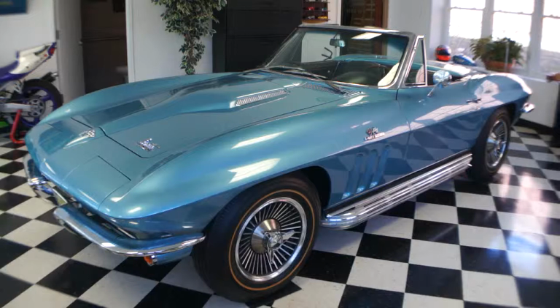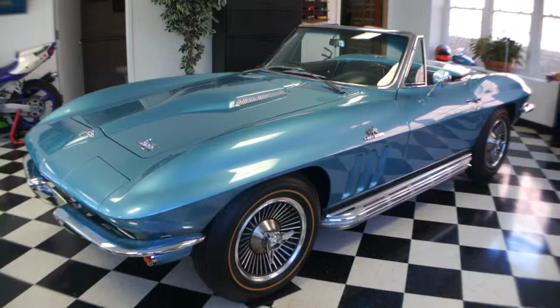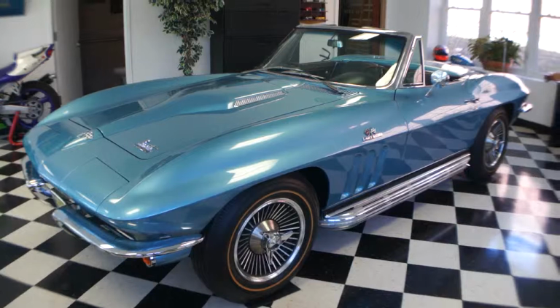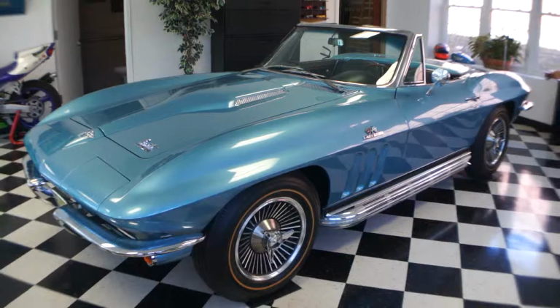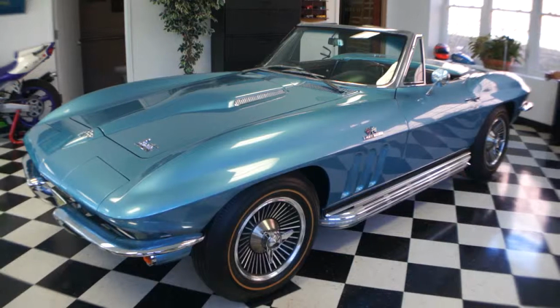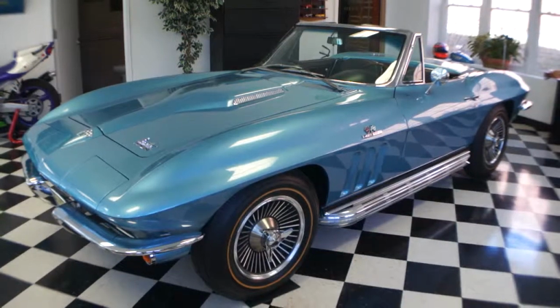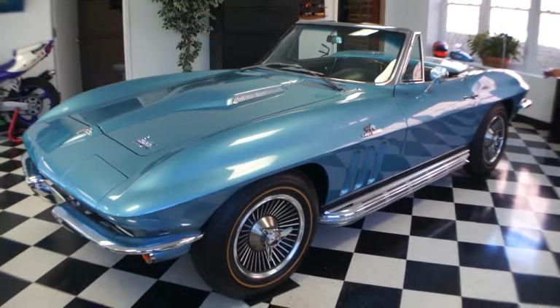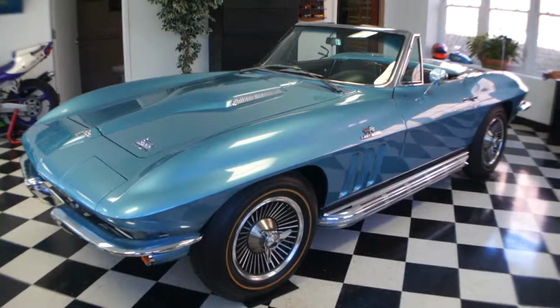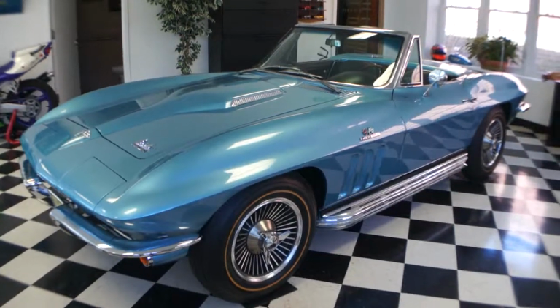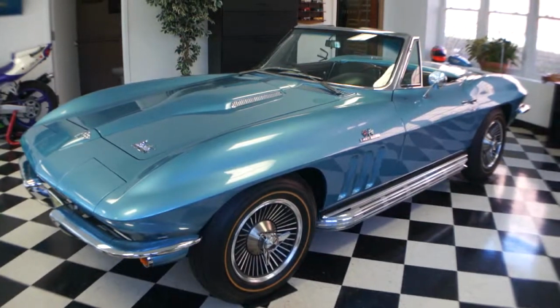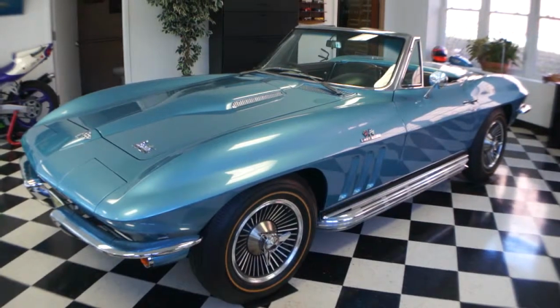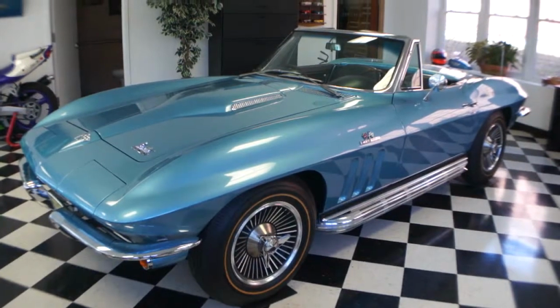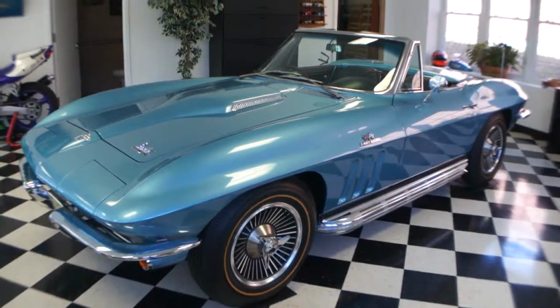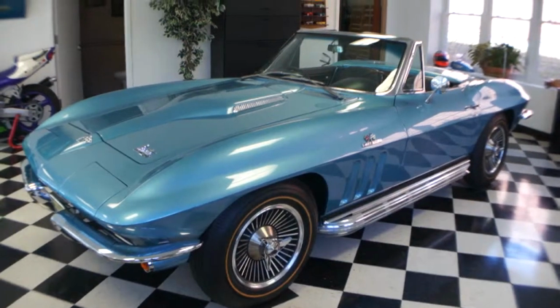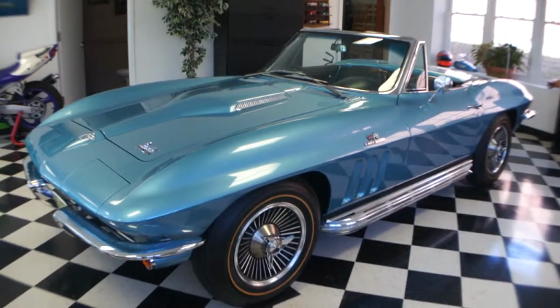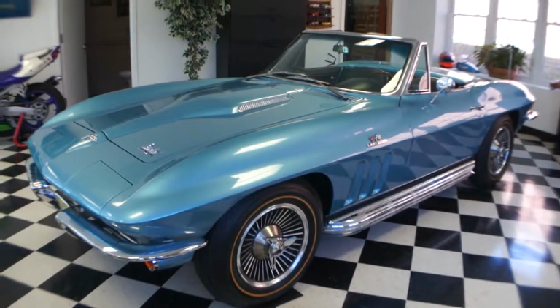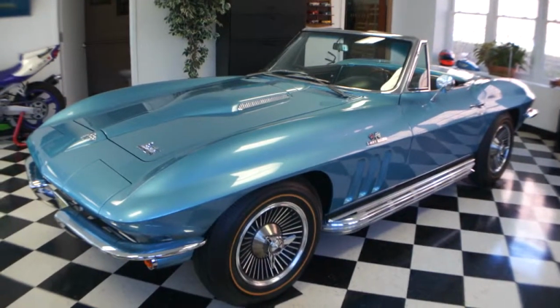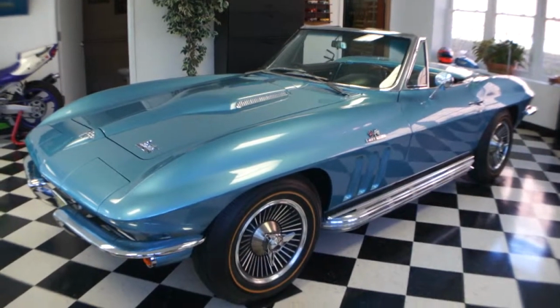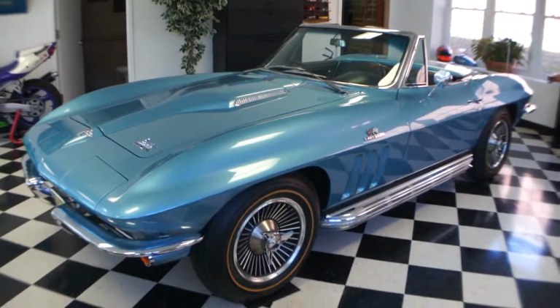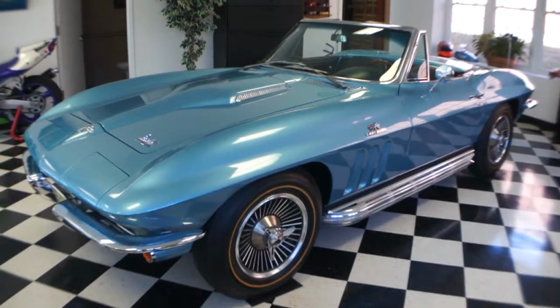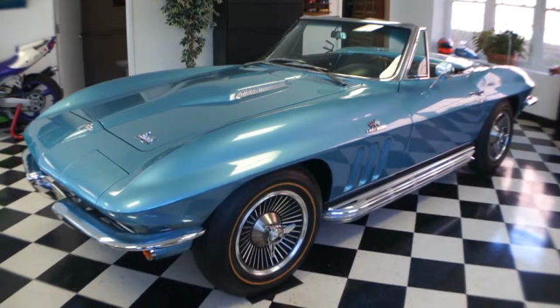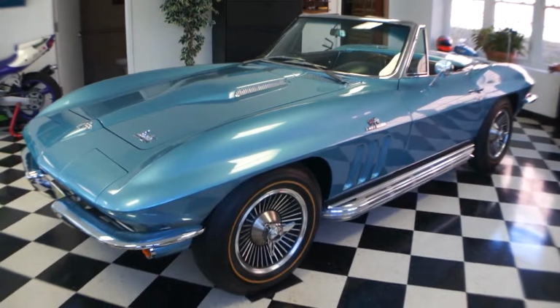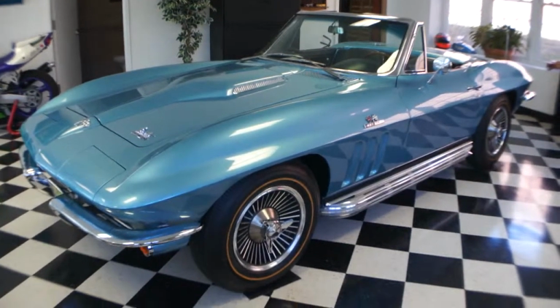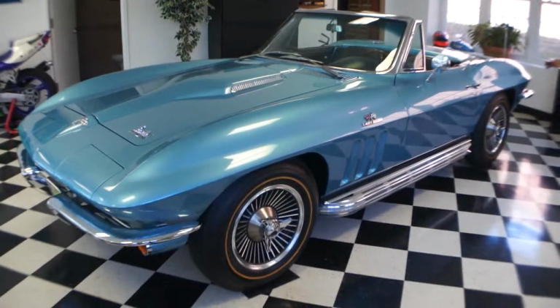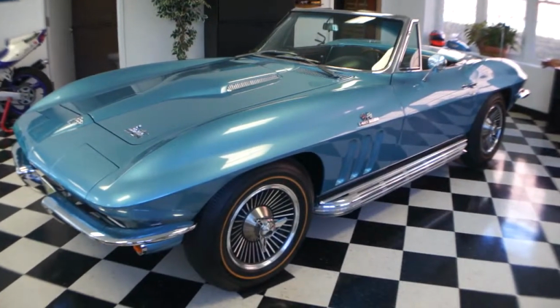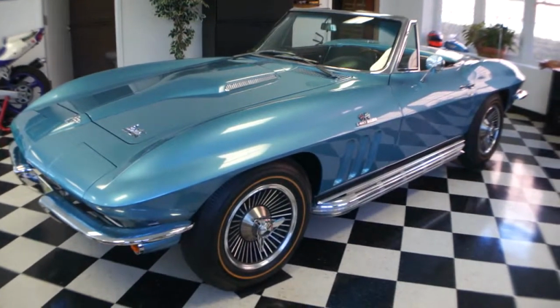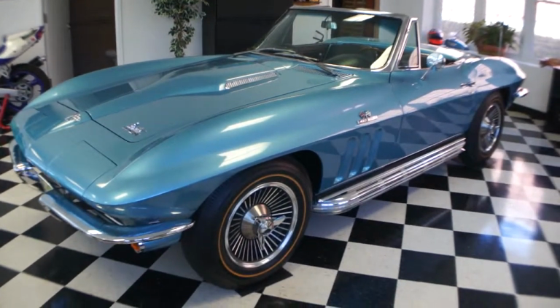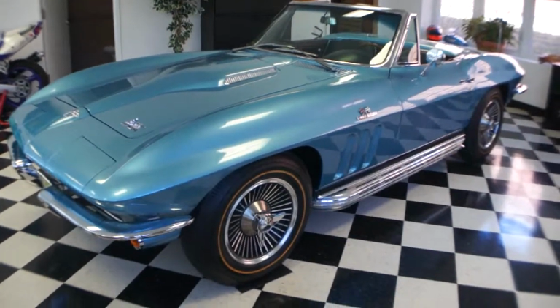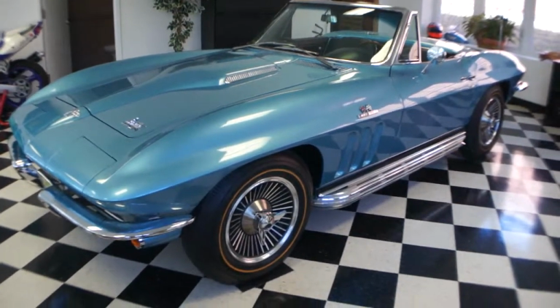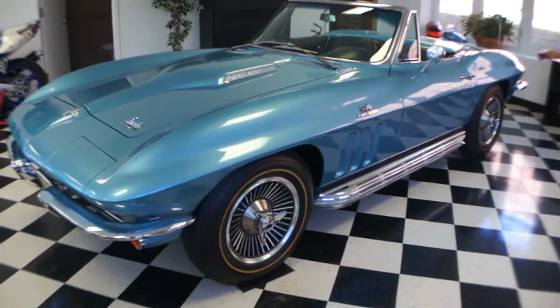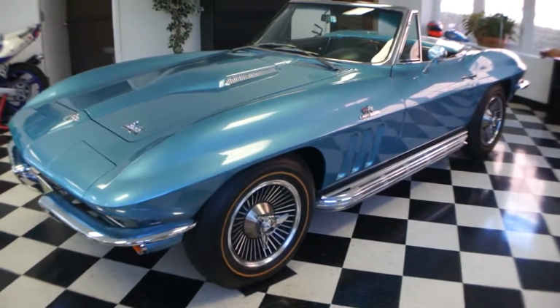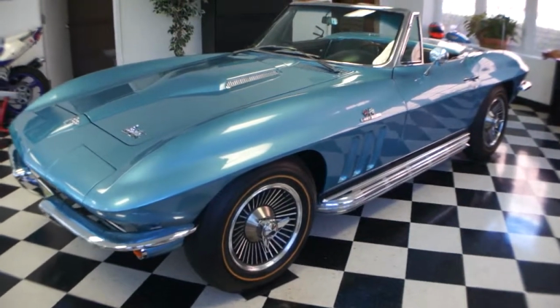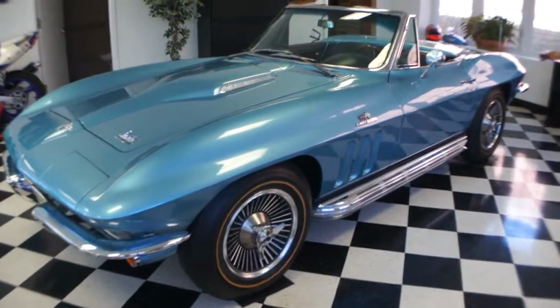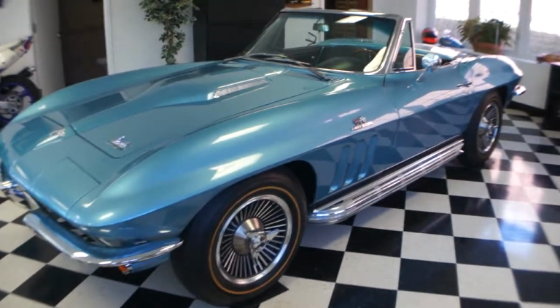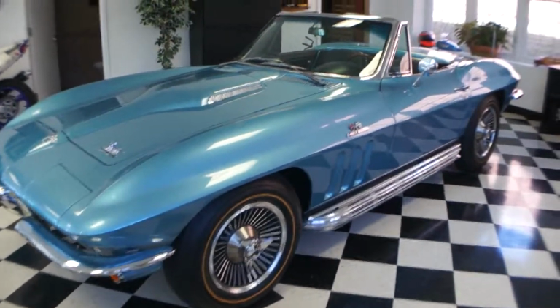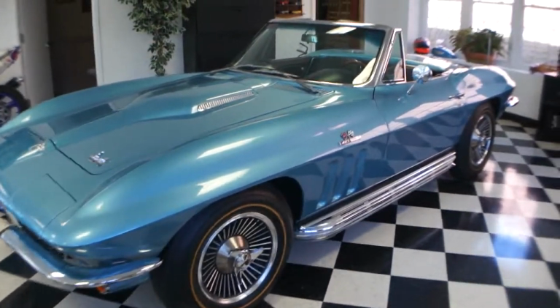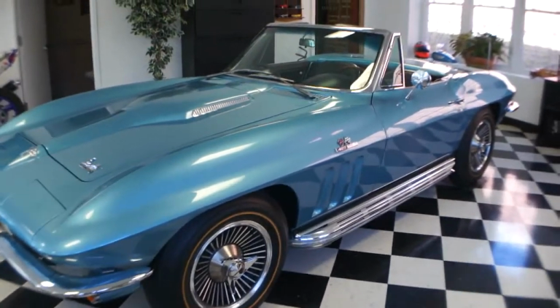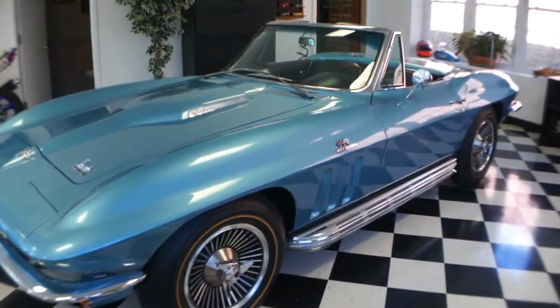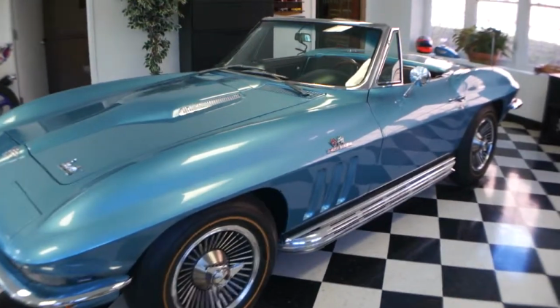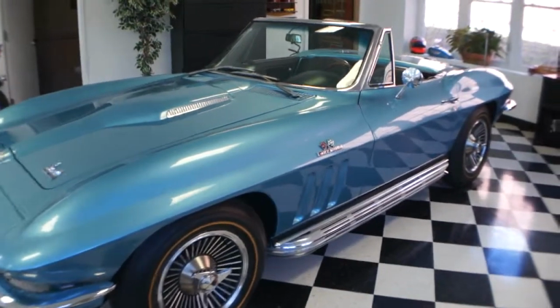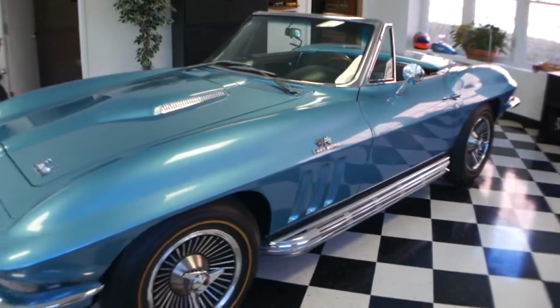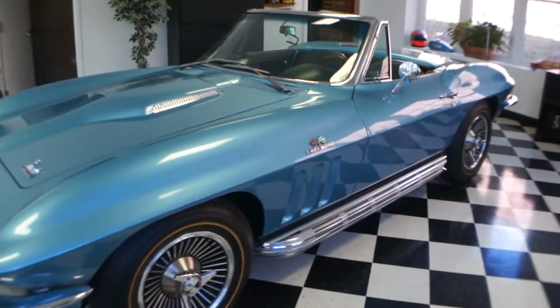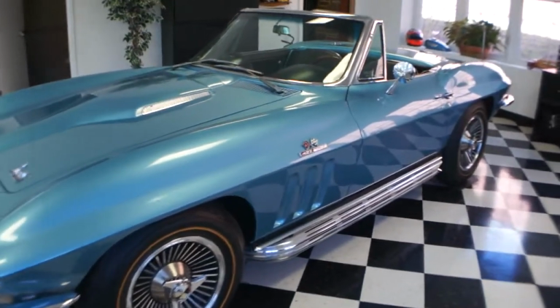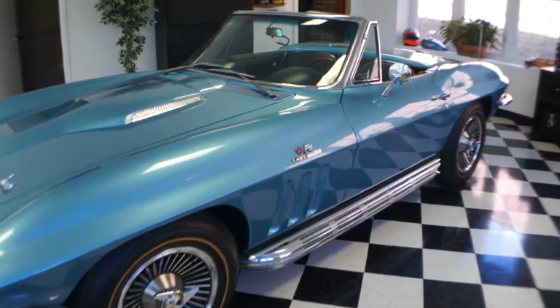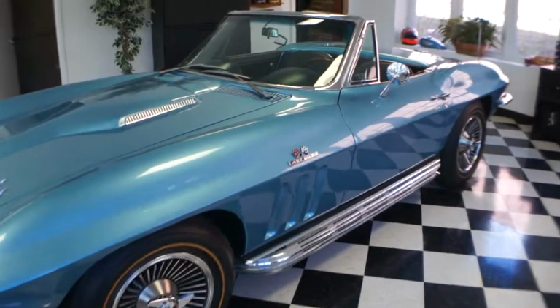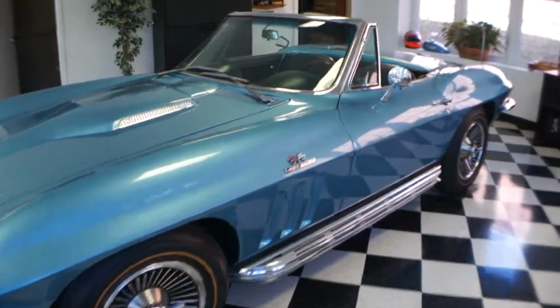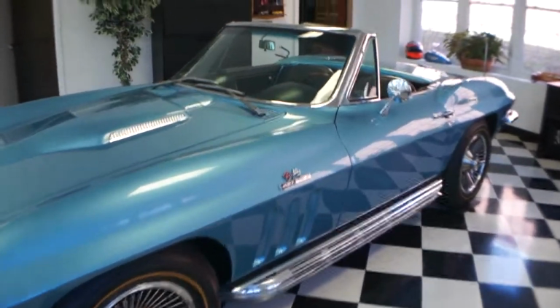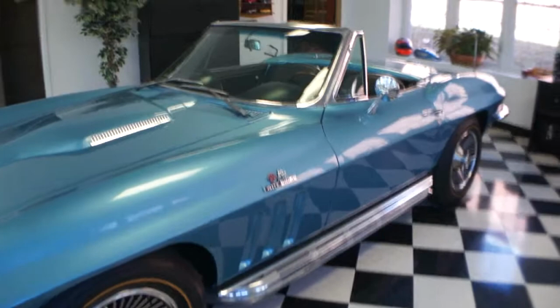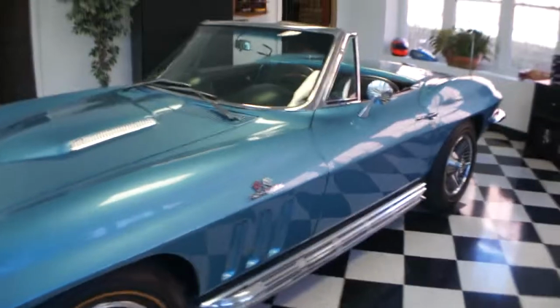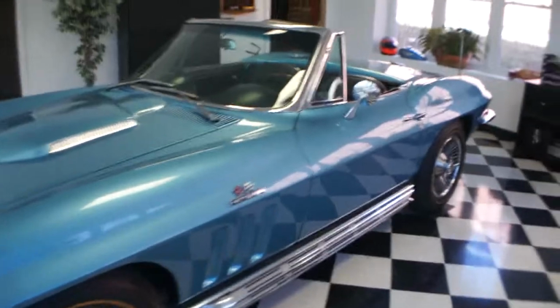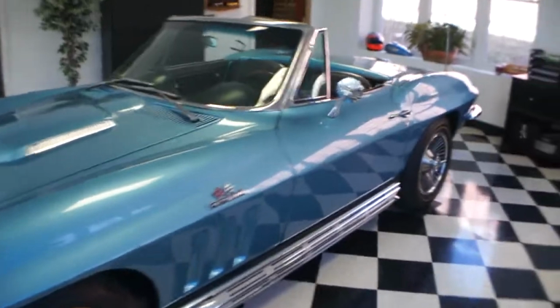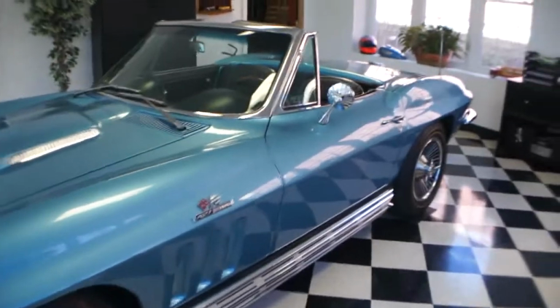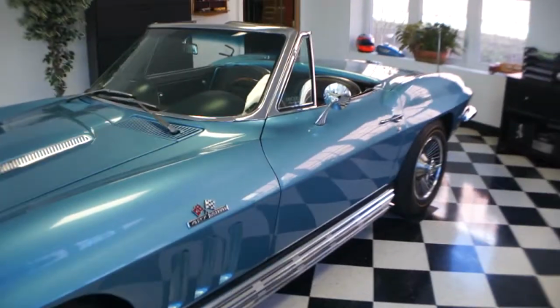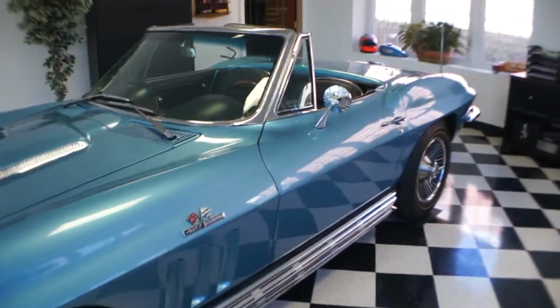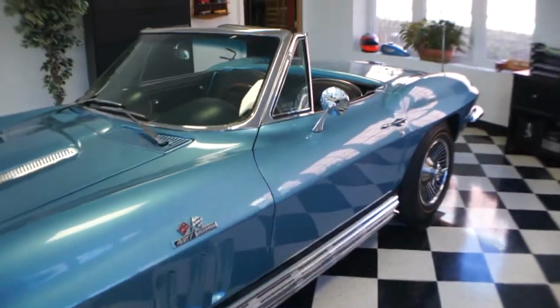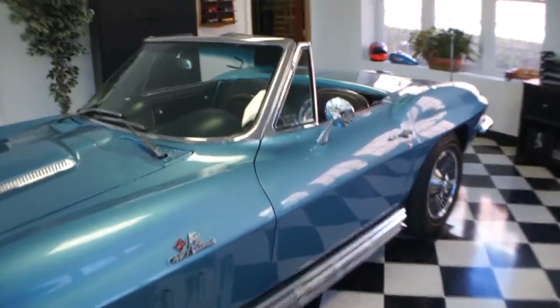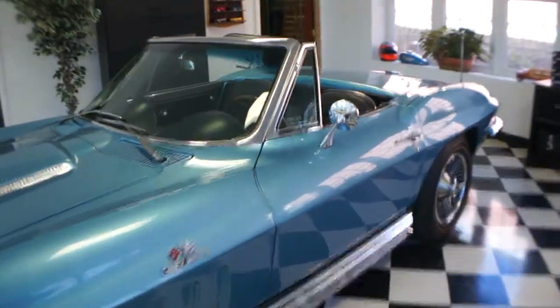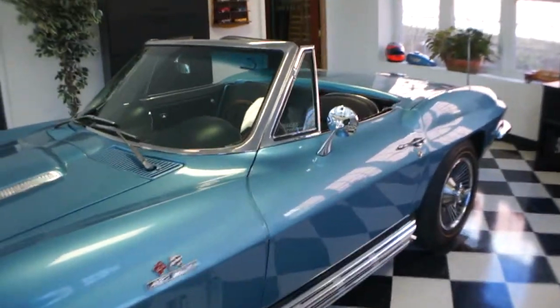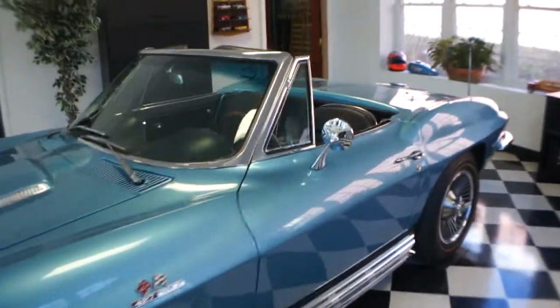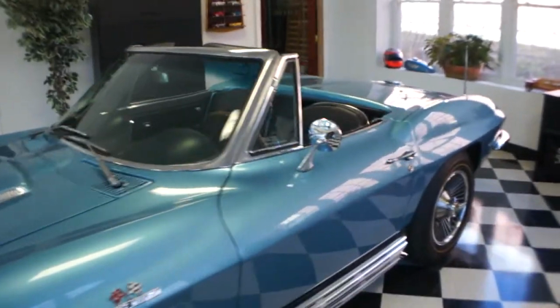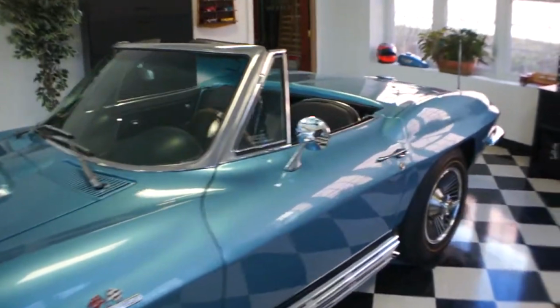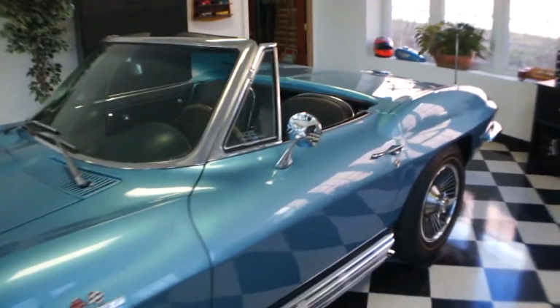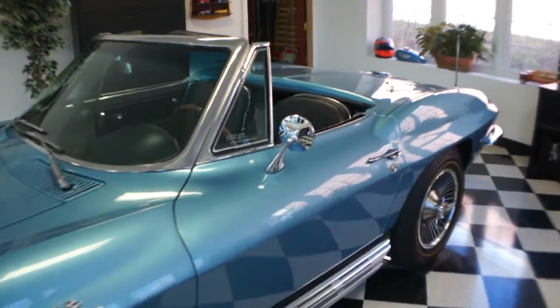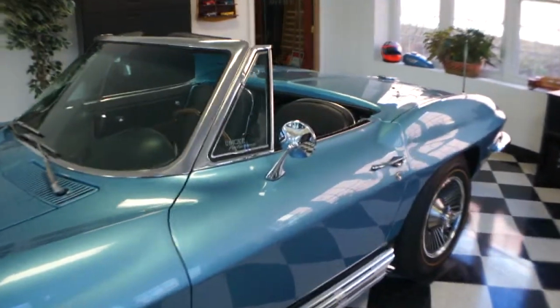Hey guys, thanks for joining us today. Today we have a 1966 Corvette convertible, beautiful car, rotisserie restored.